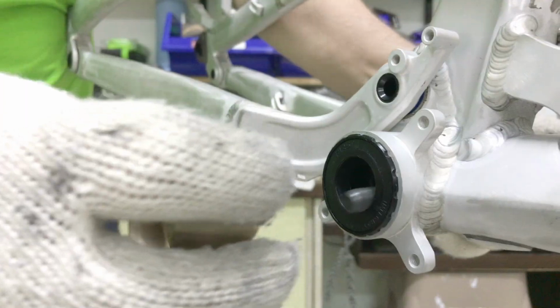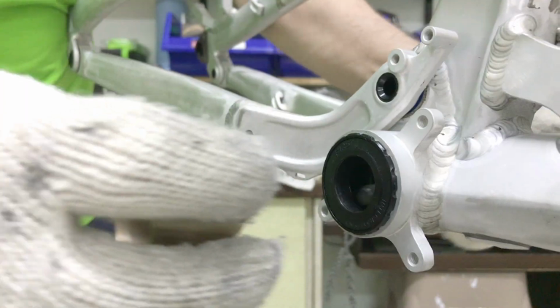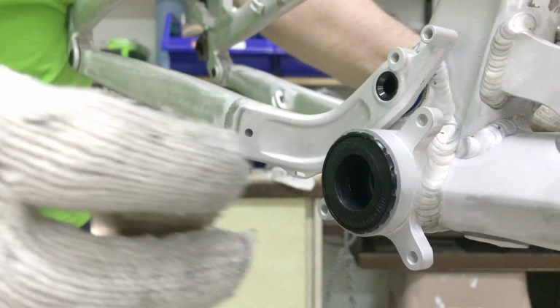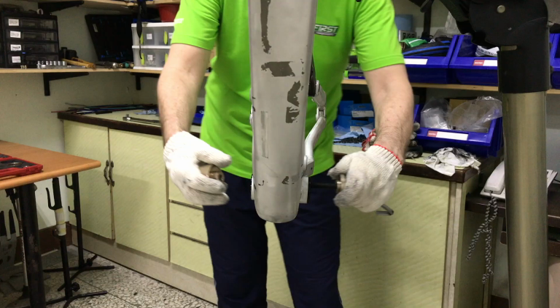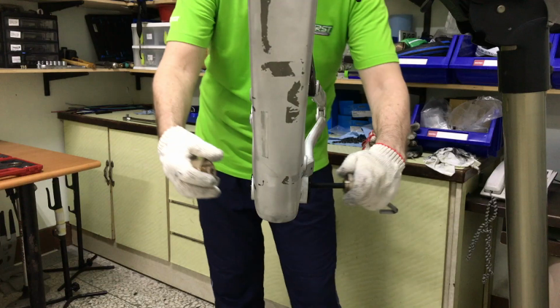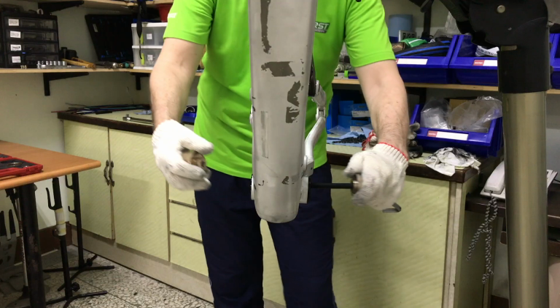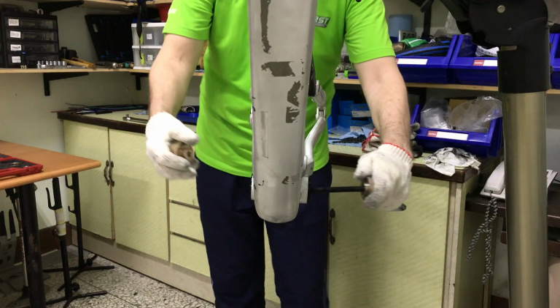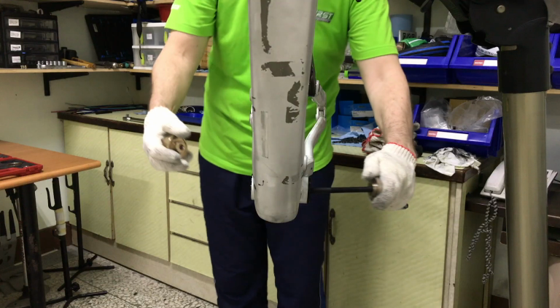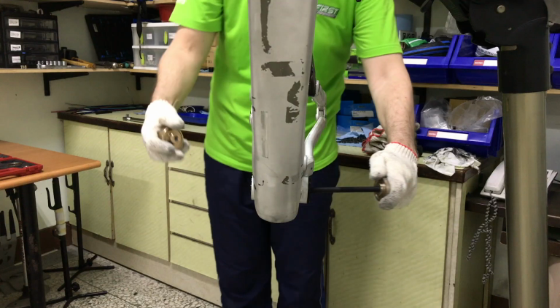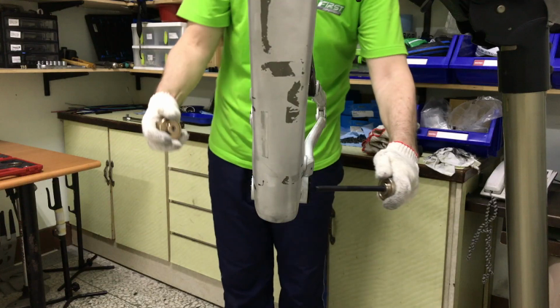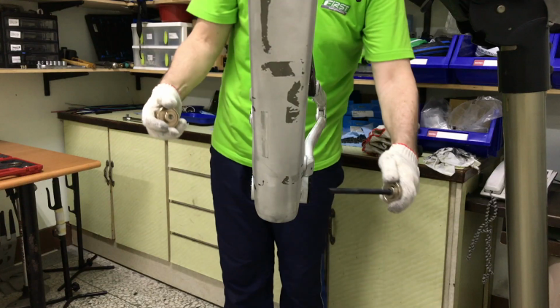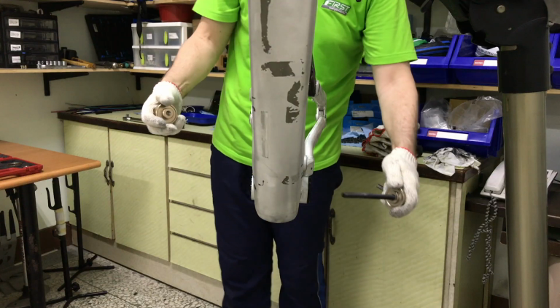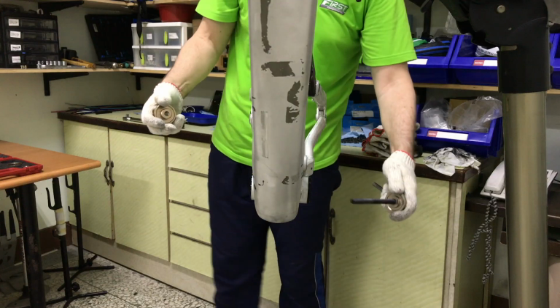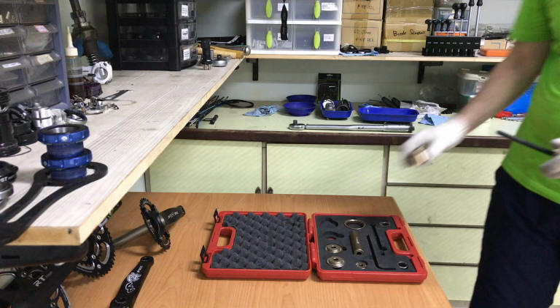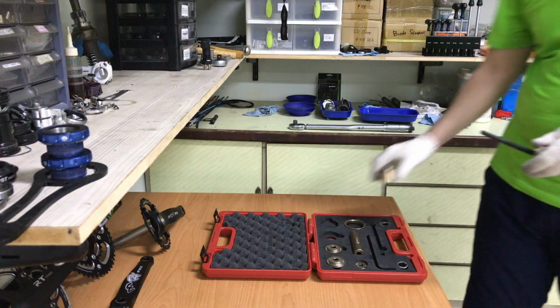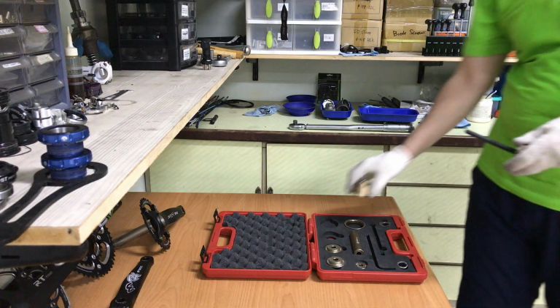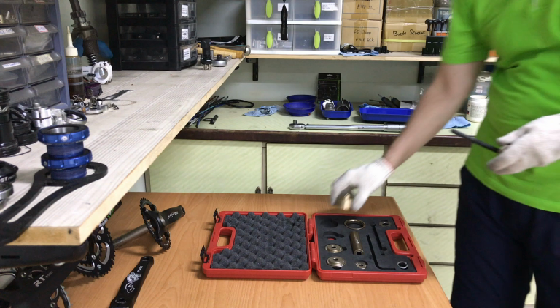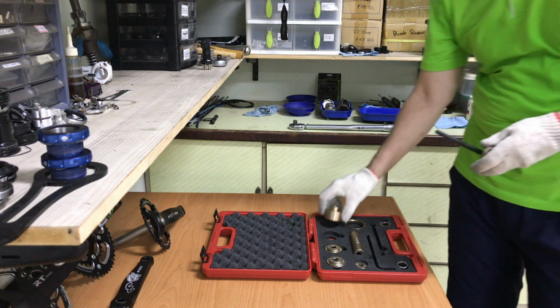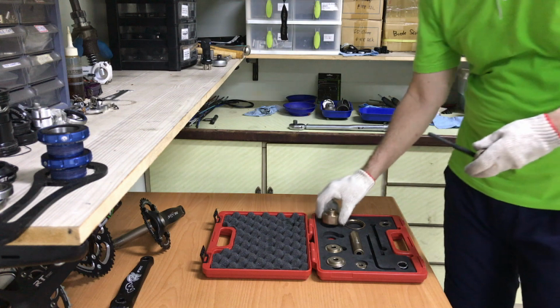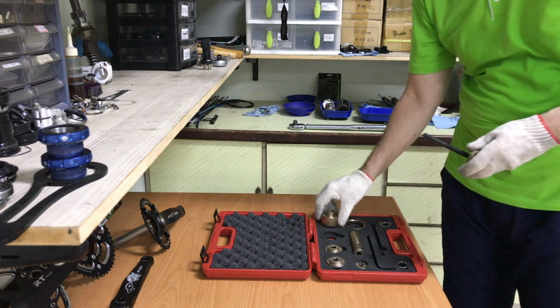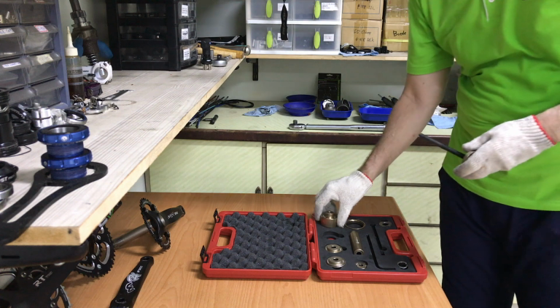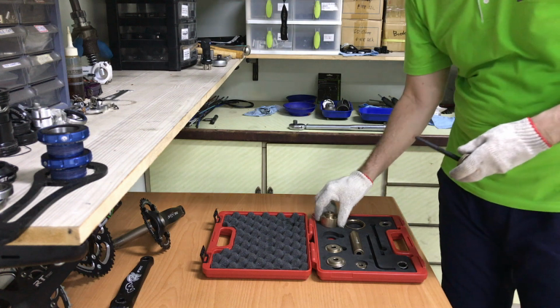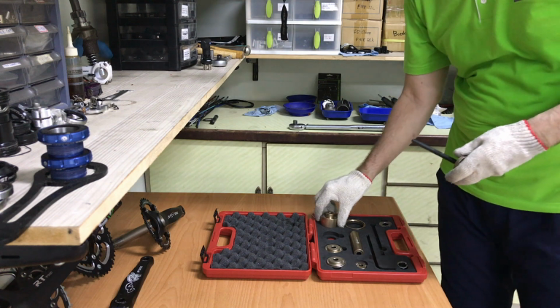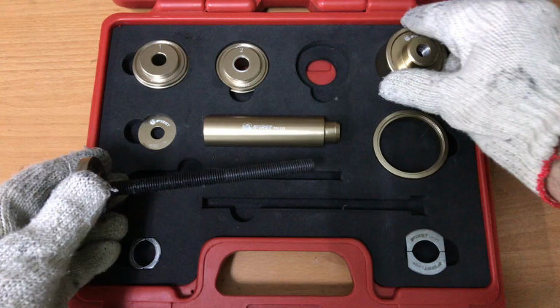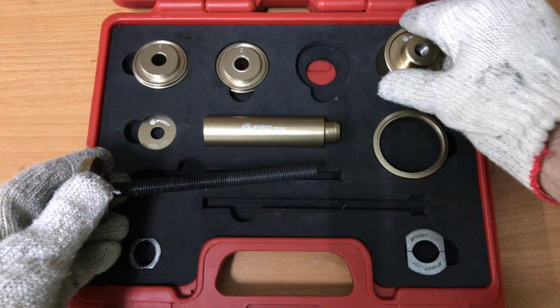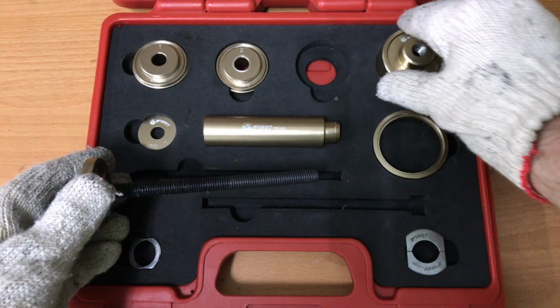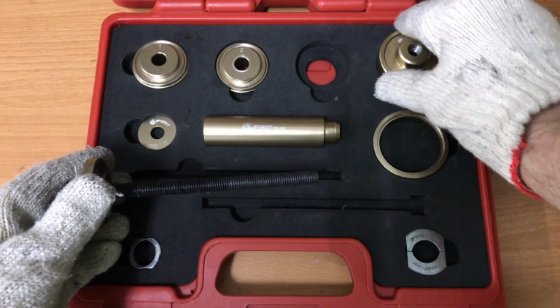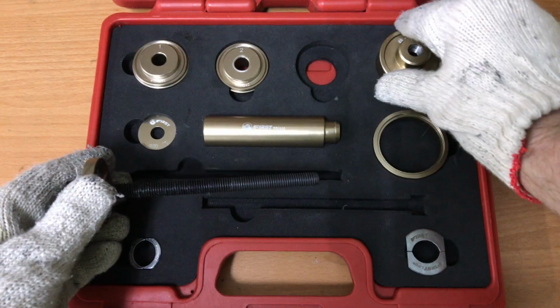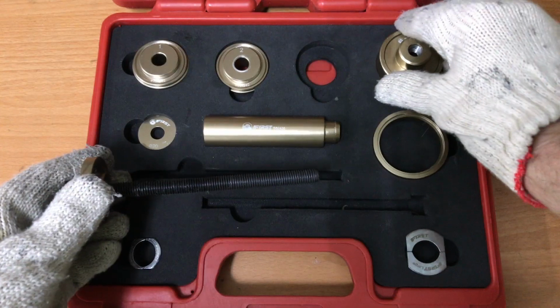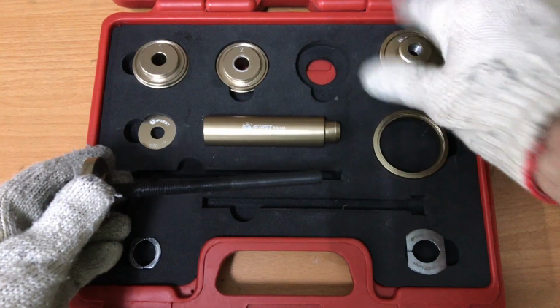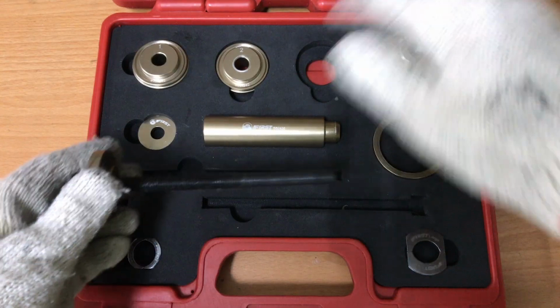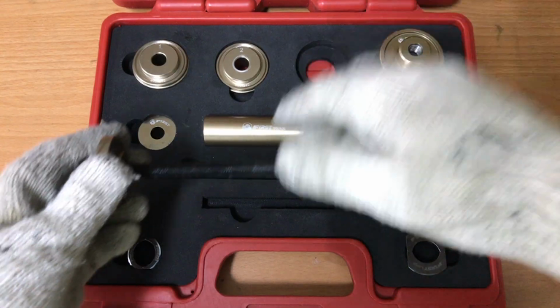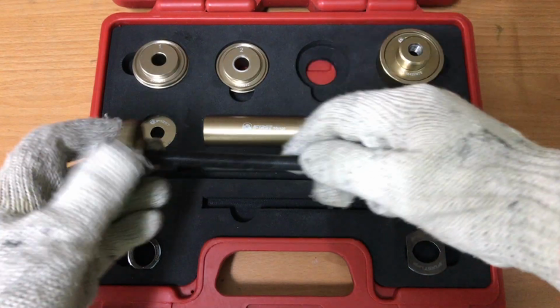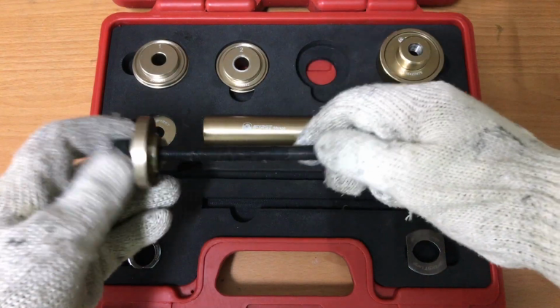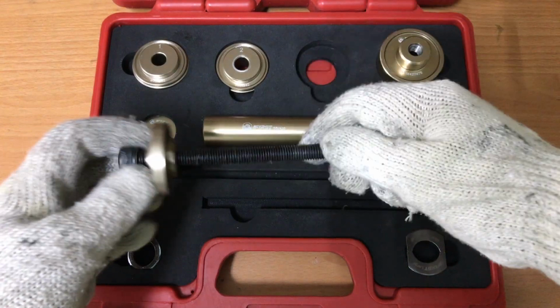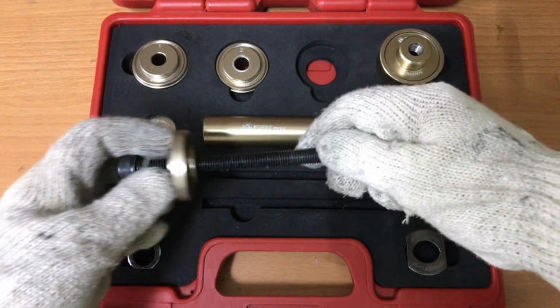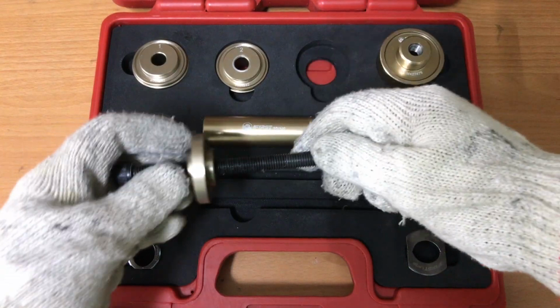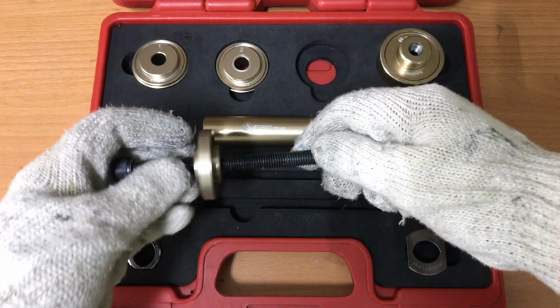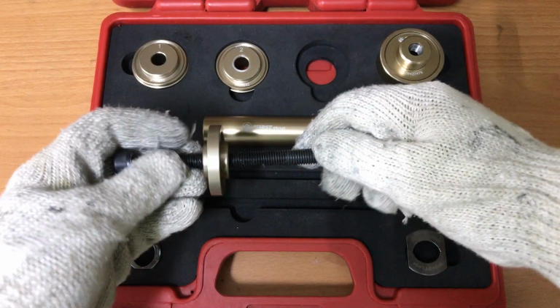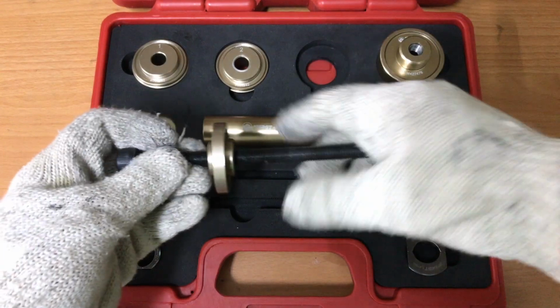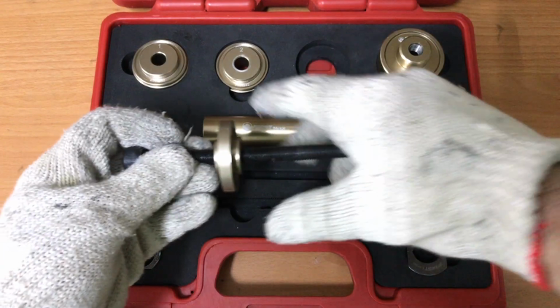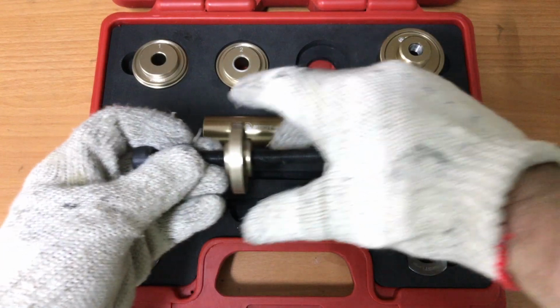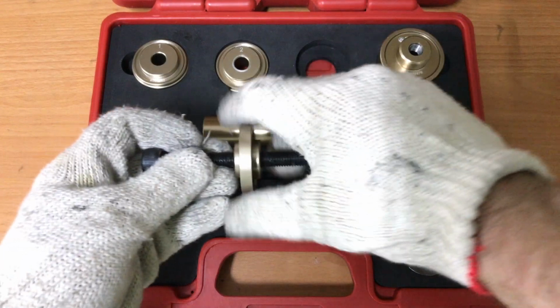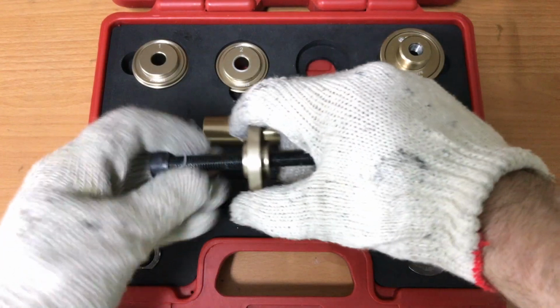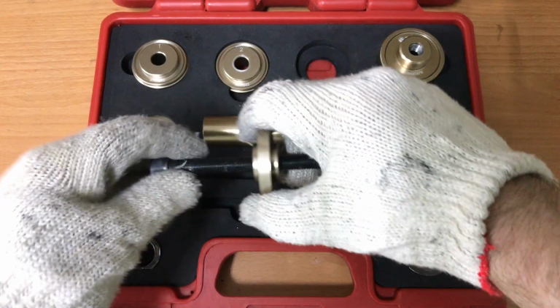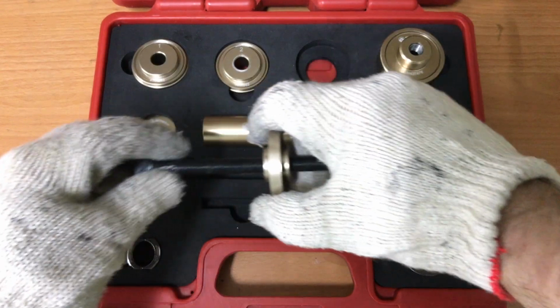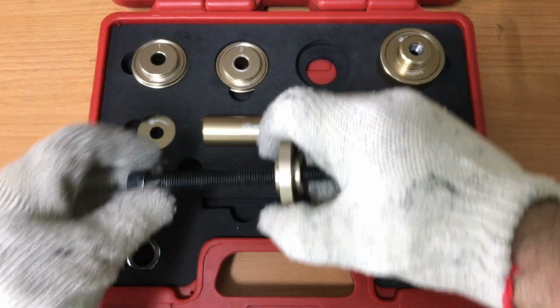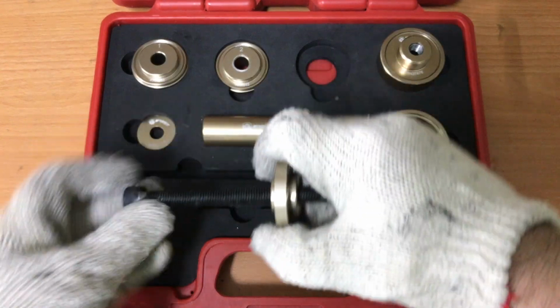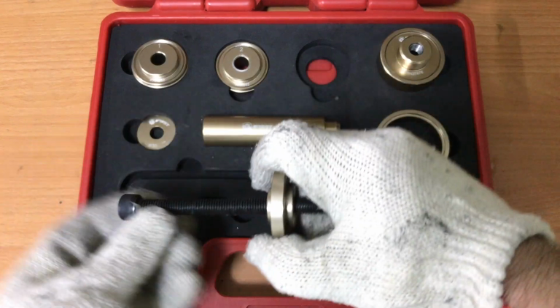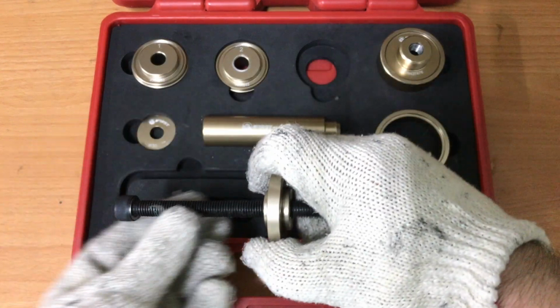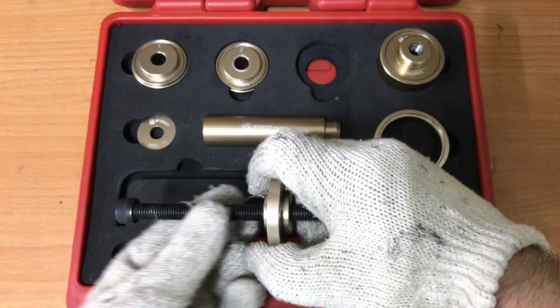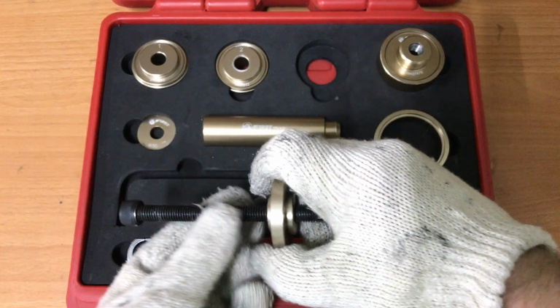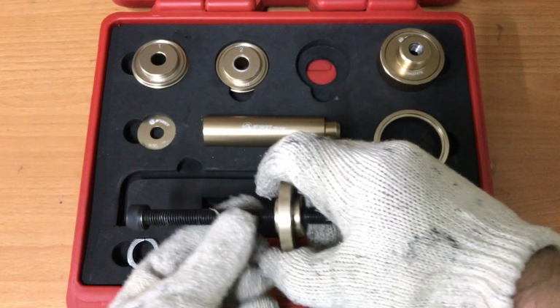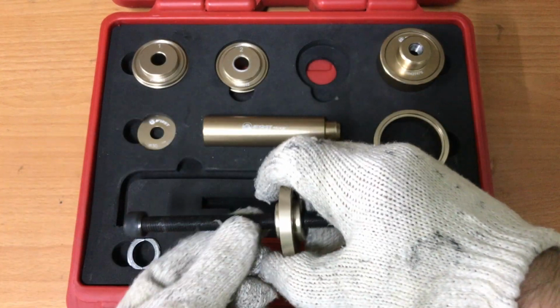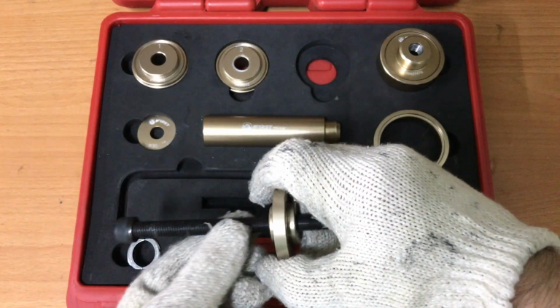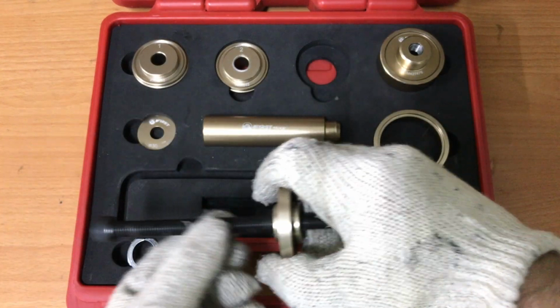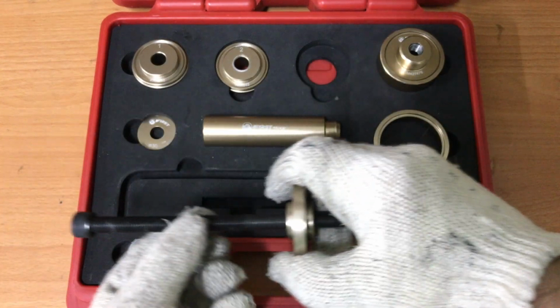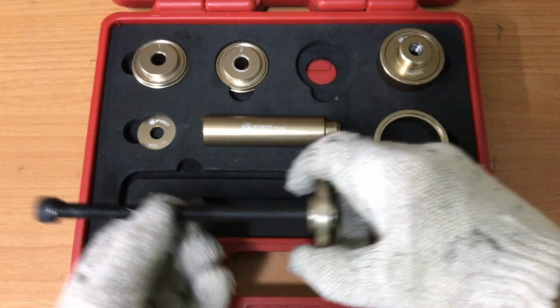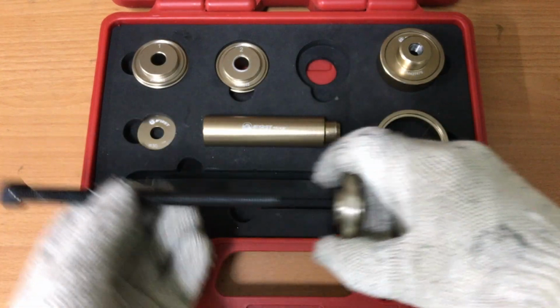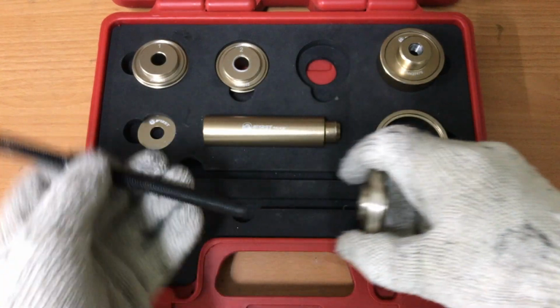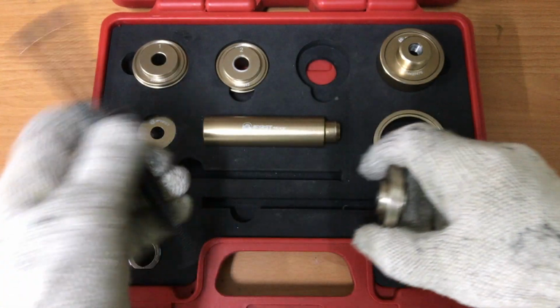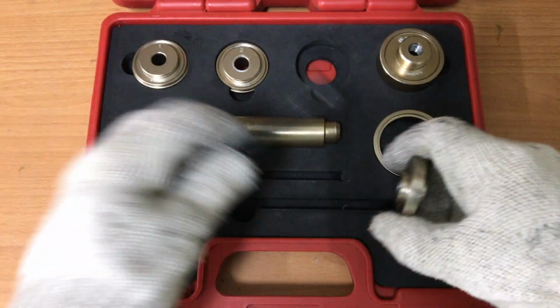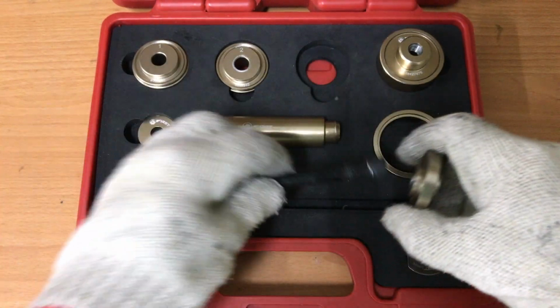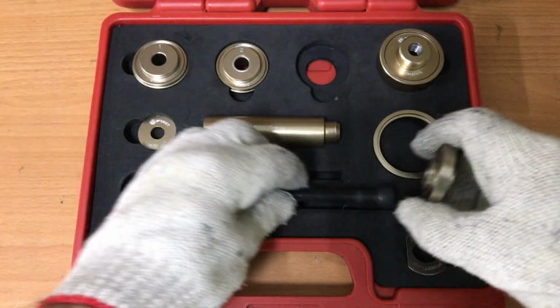Once you're done, pack the tool away ready for the next job. The complete procedure takes a few minutes at most.